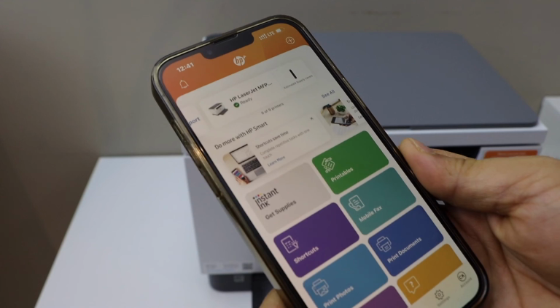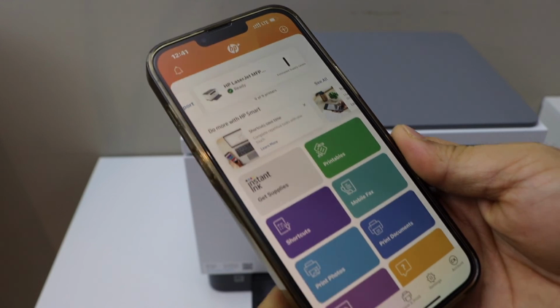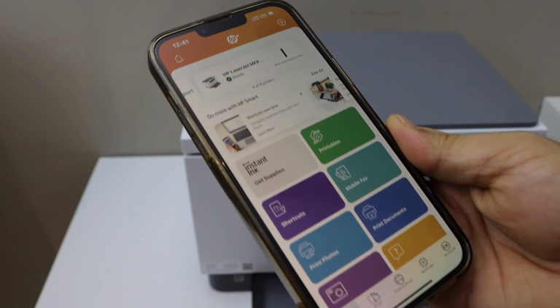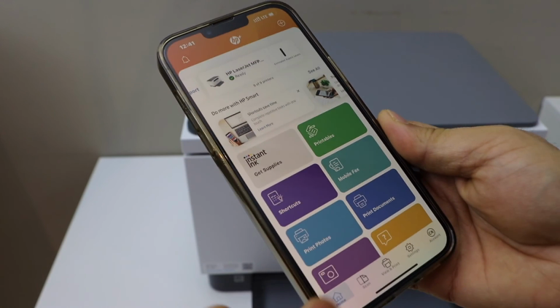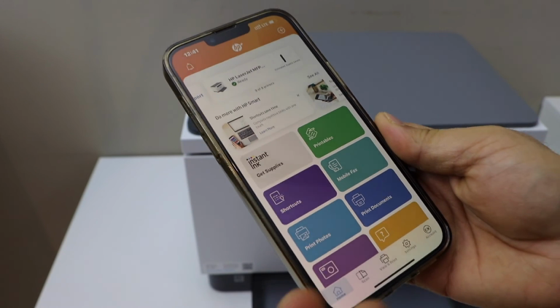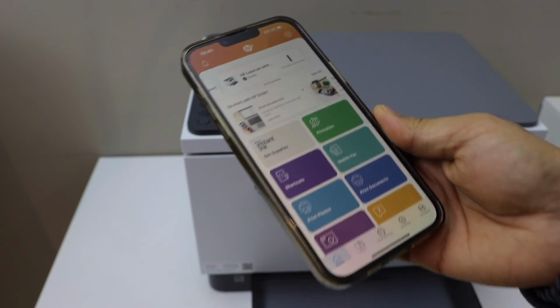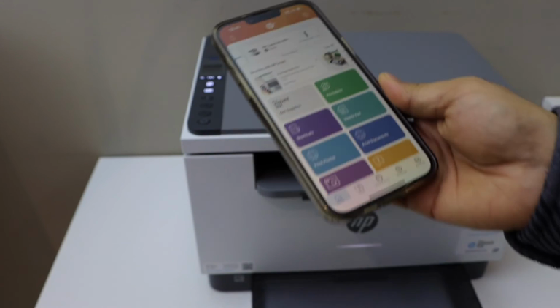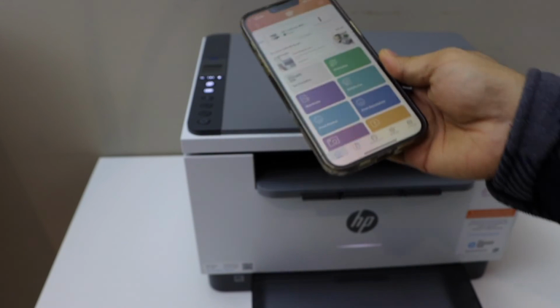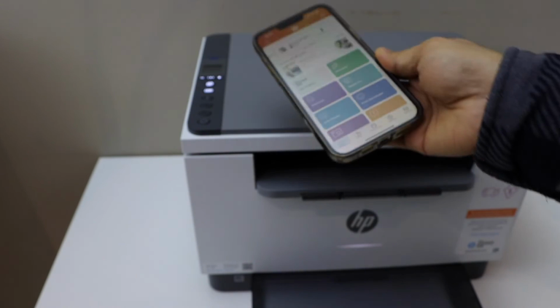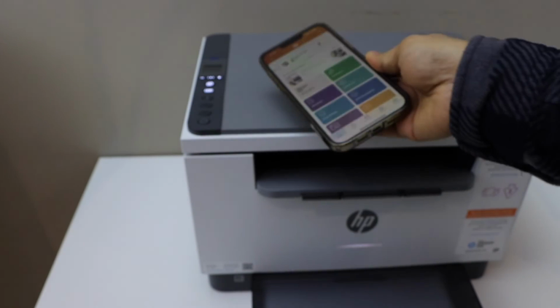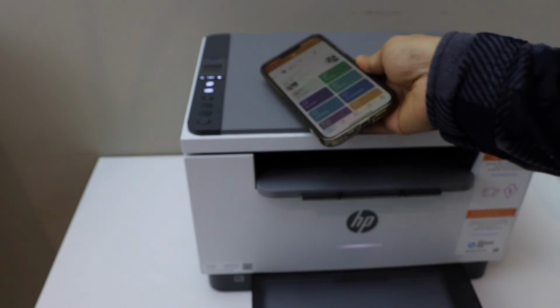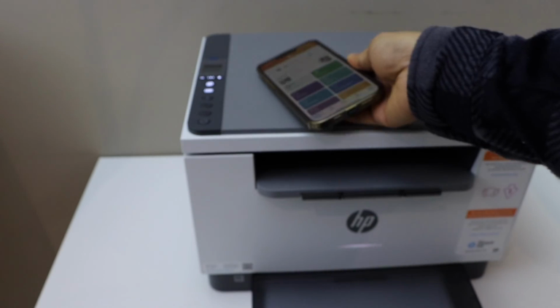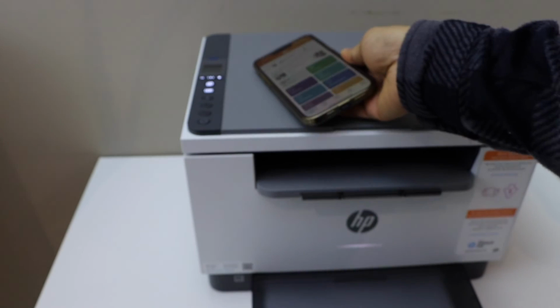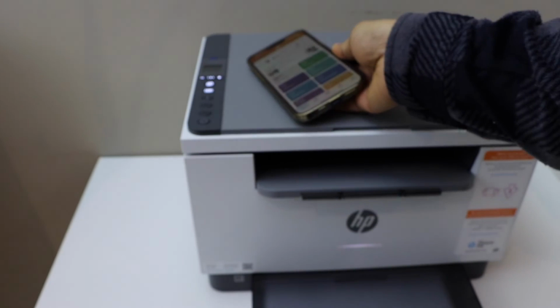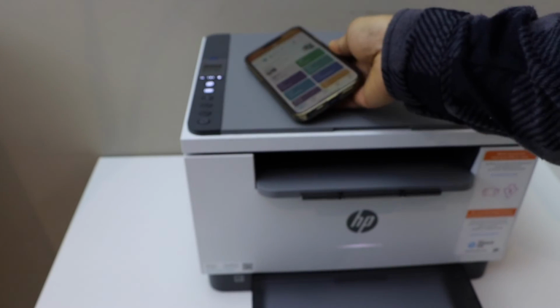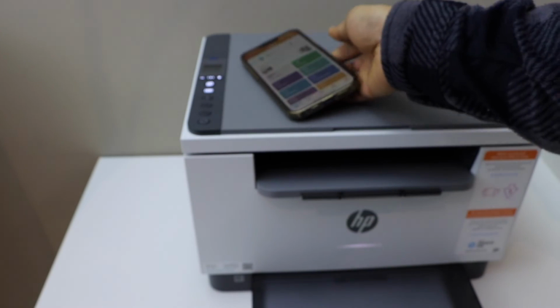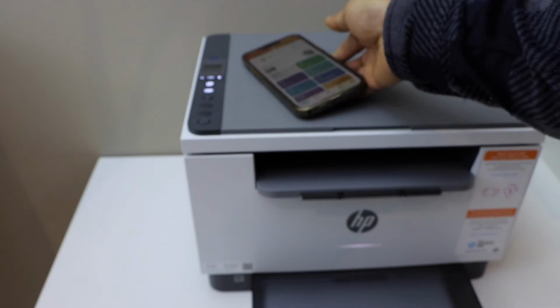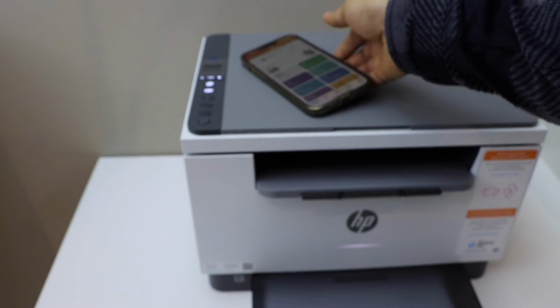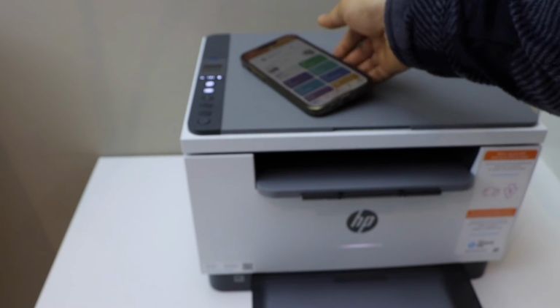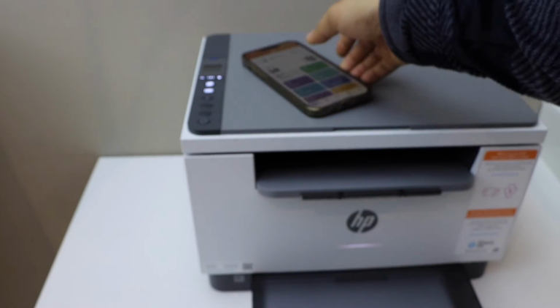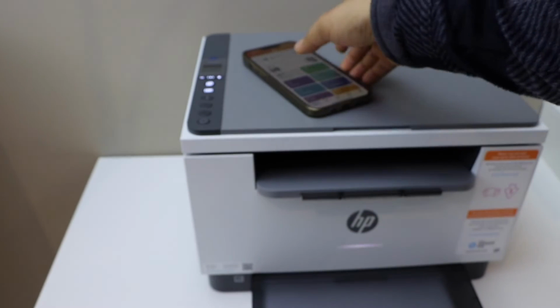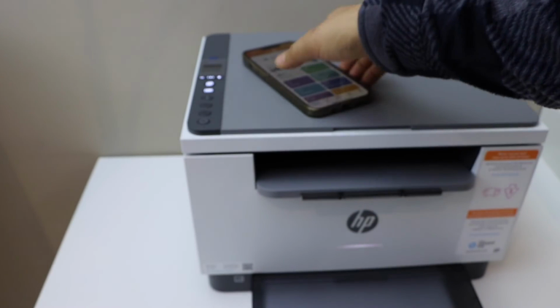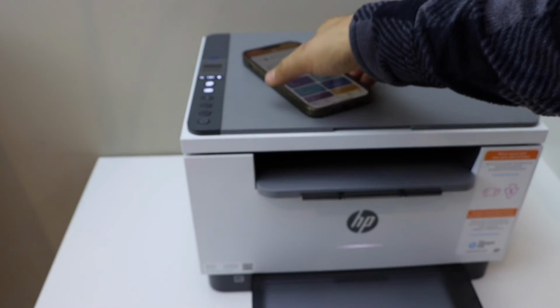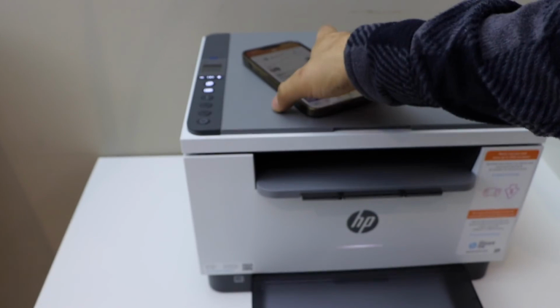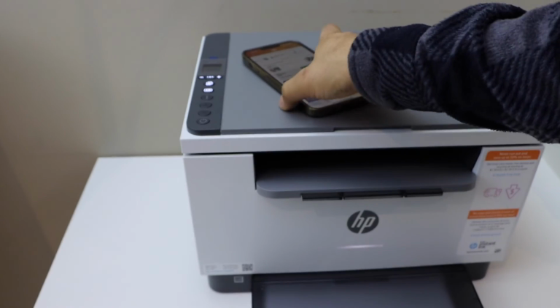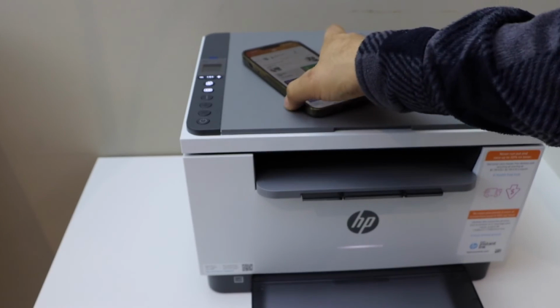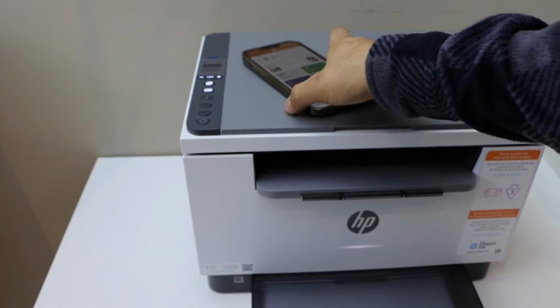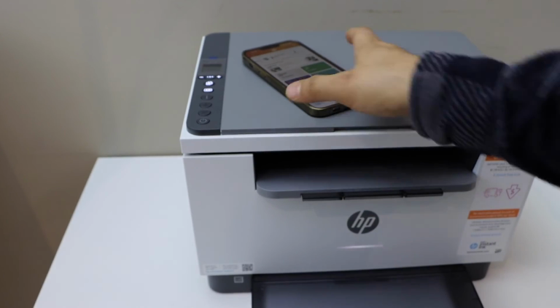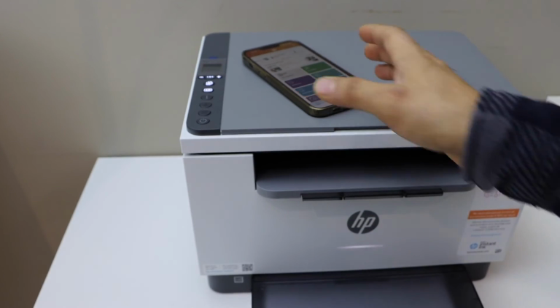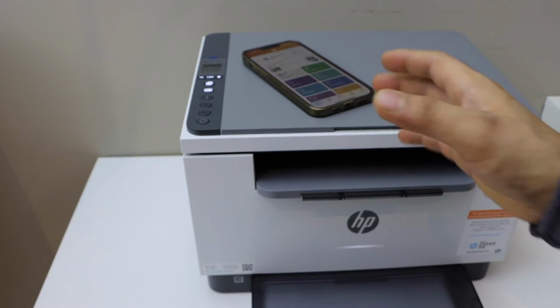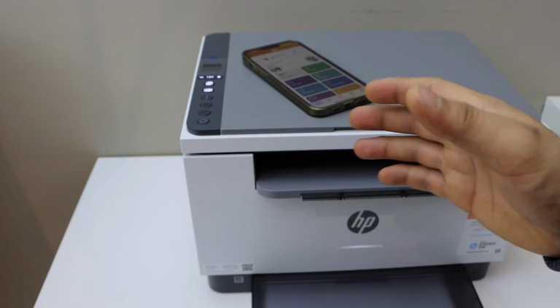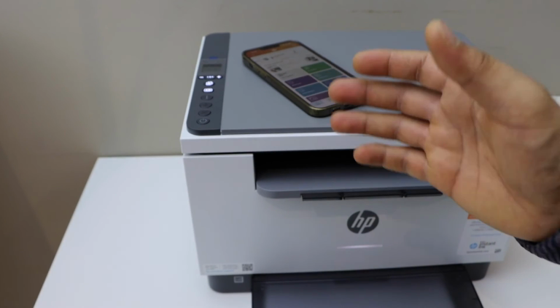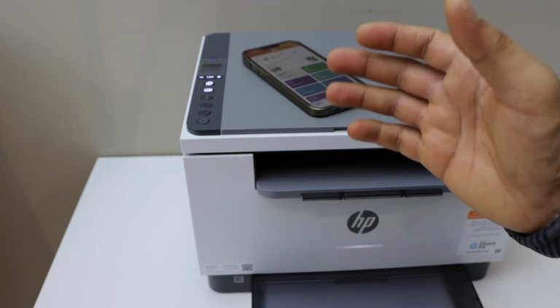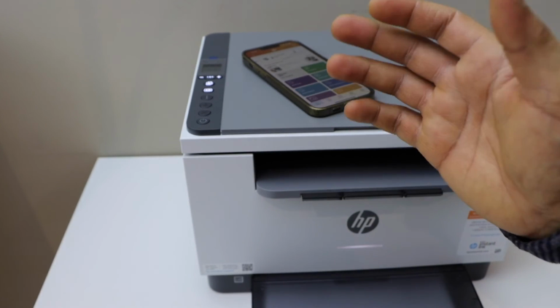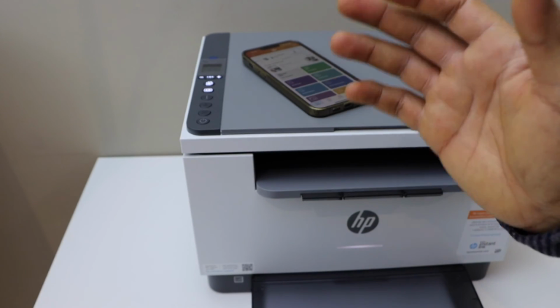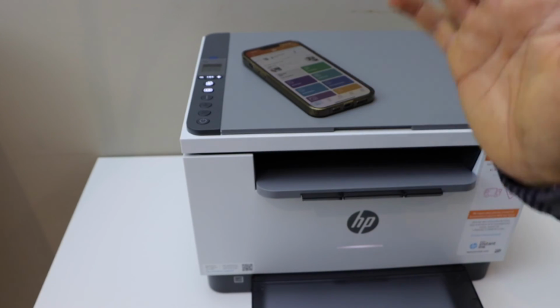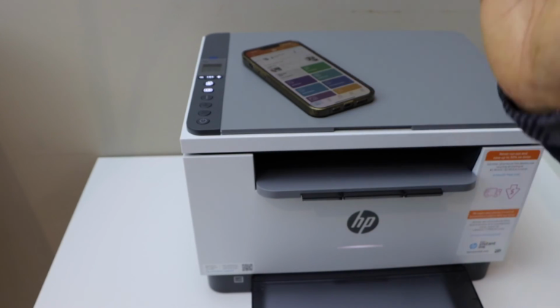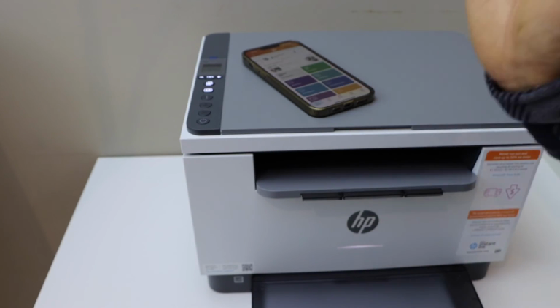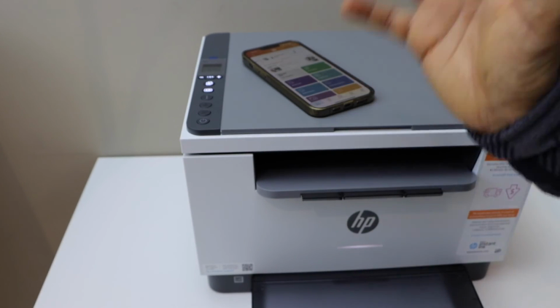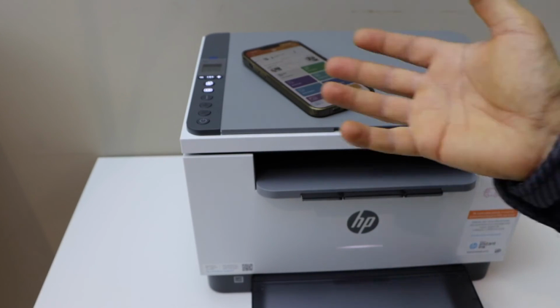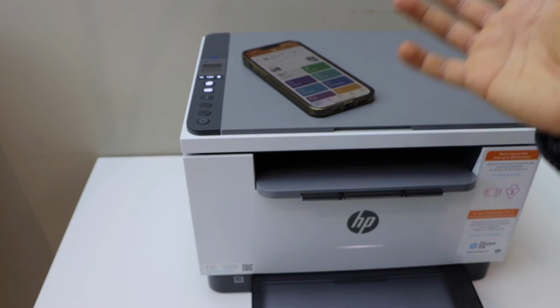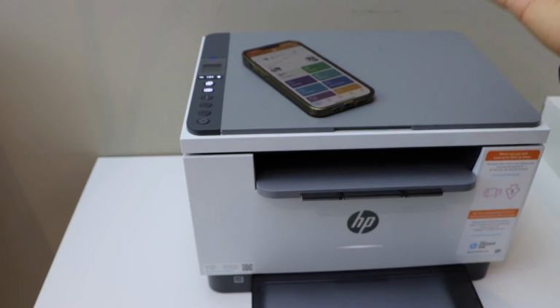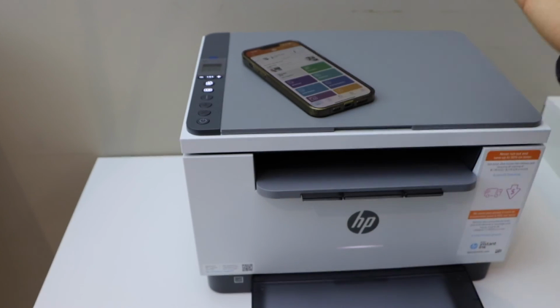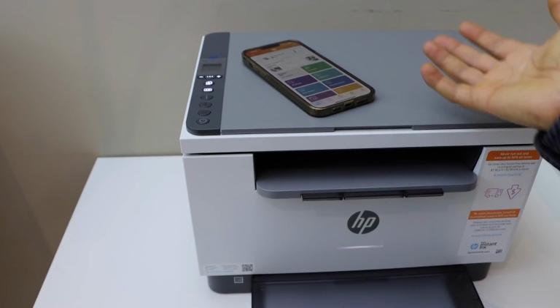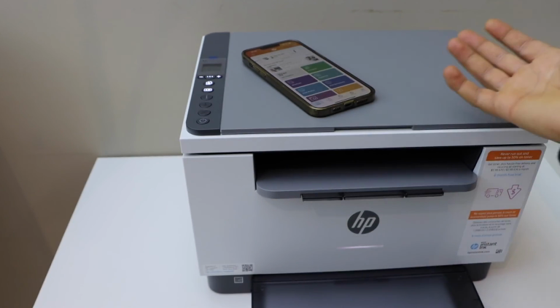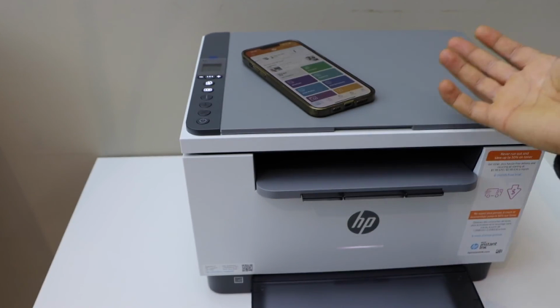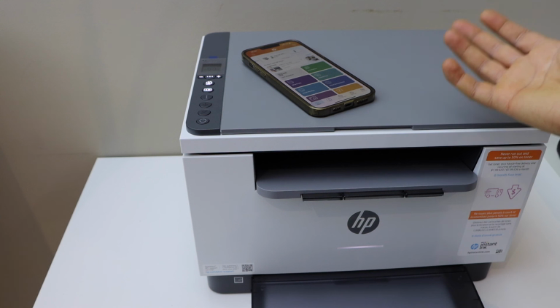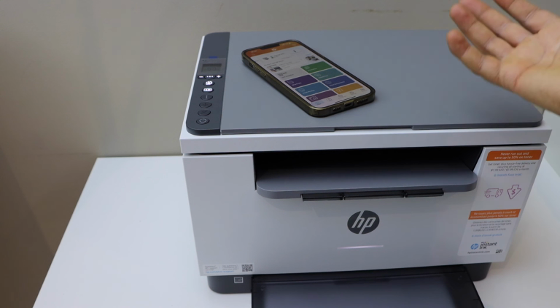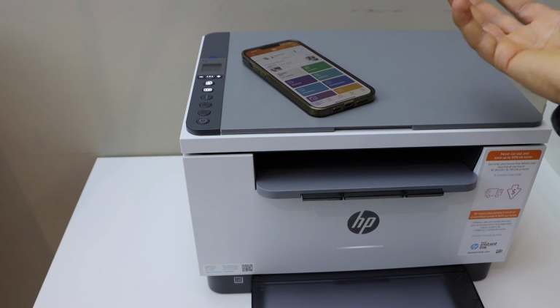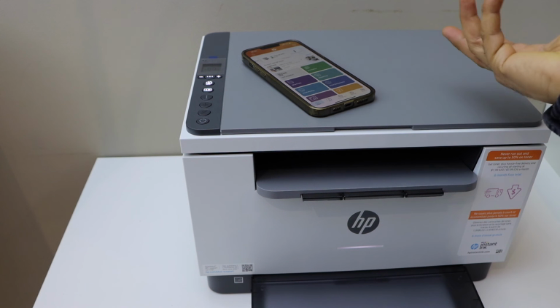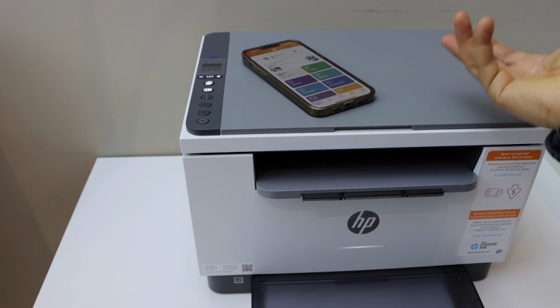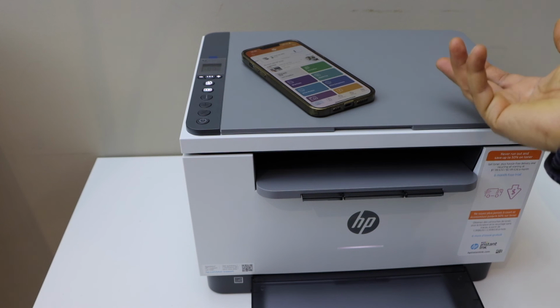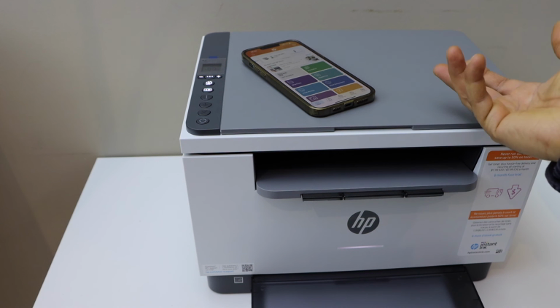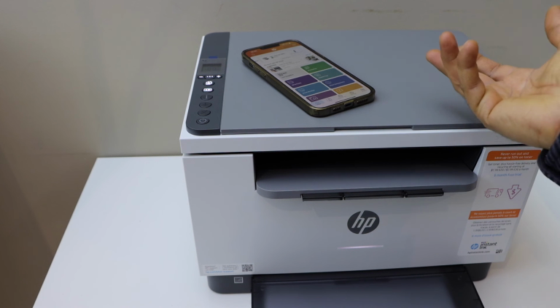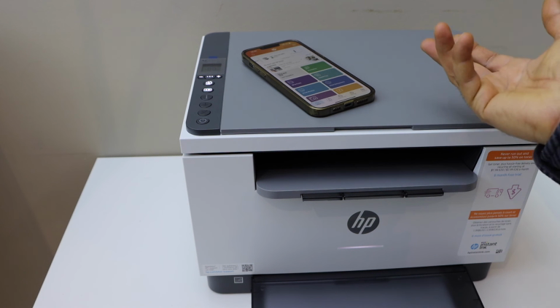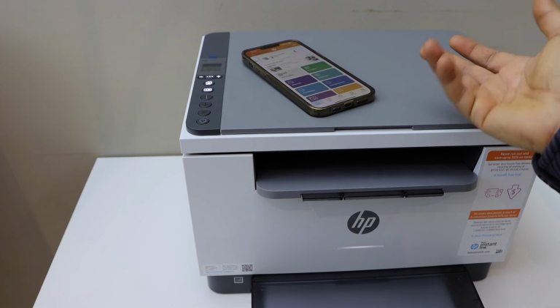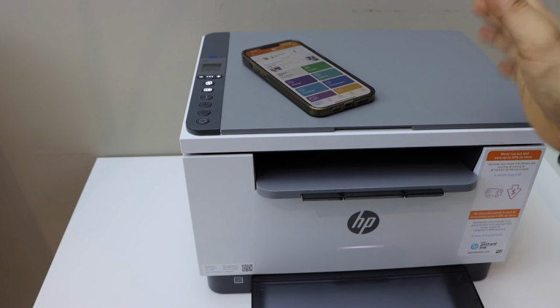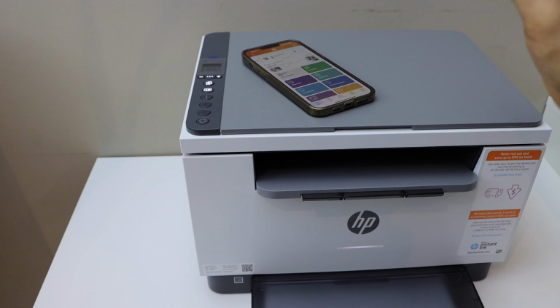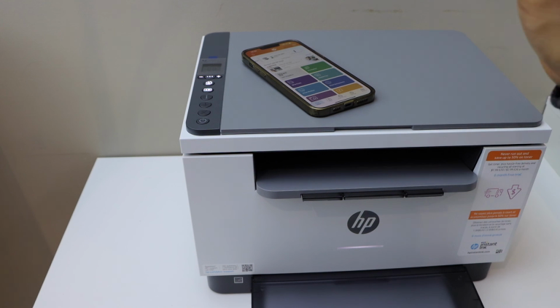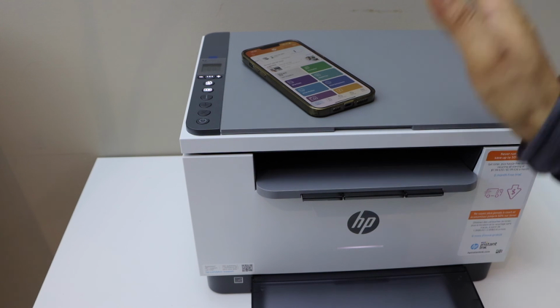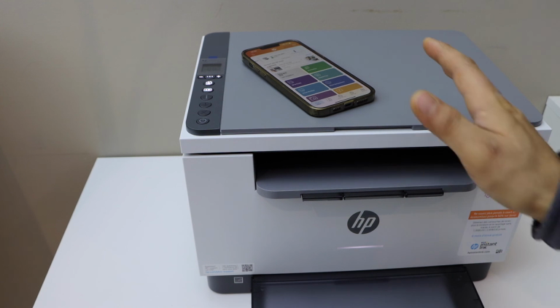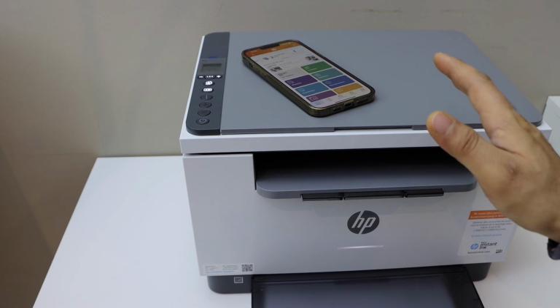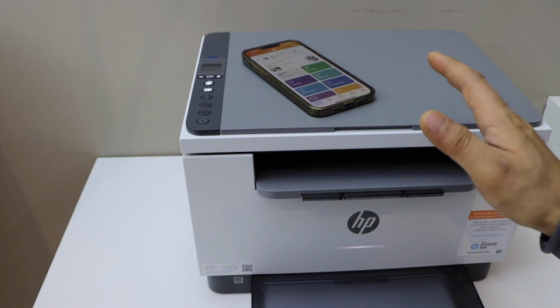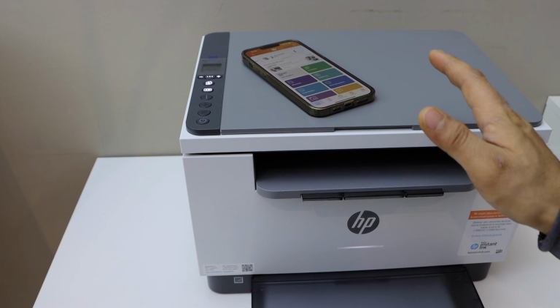From here we can start using it for wireless printing and scanning. This is how we do the Wi-Fi Direct setup of this printer. Thanks for watching.